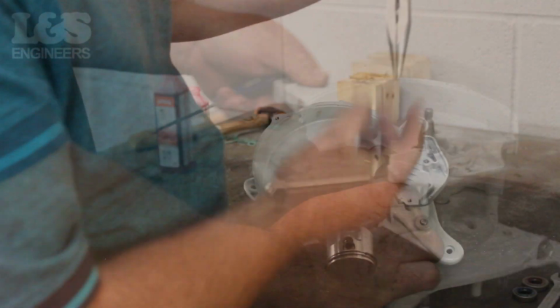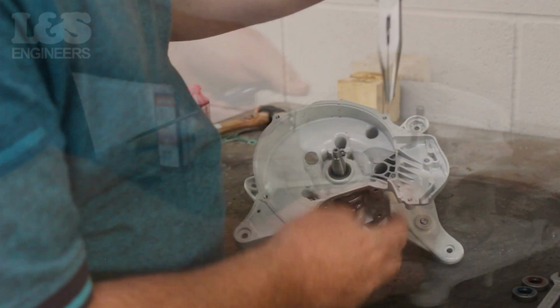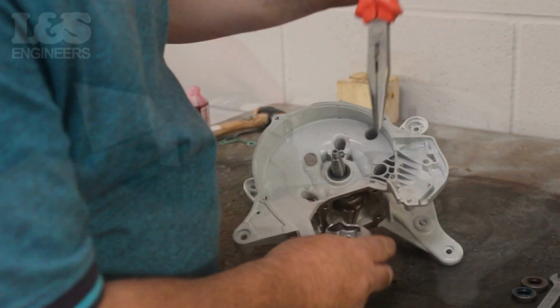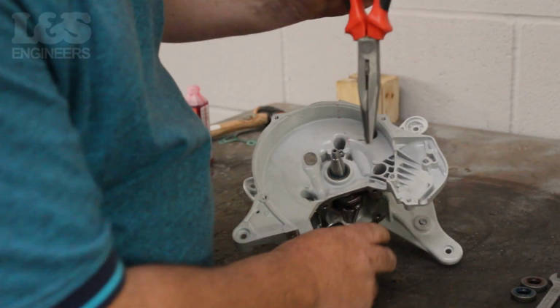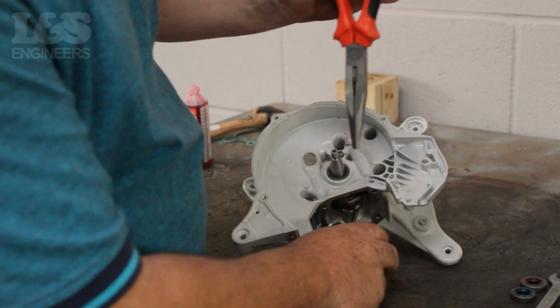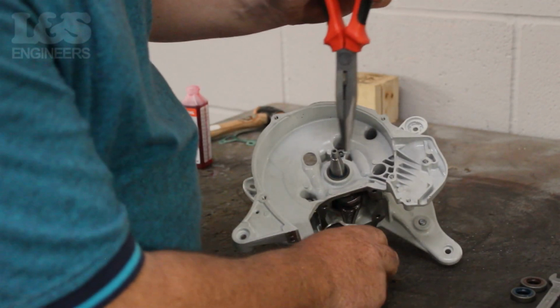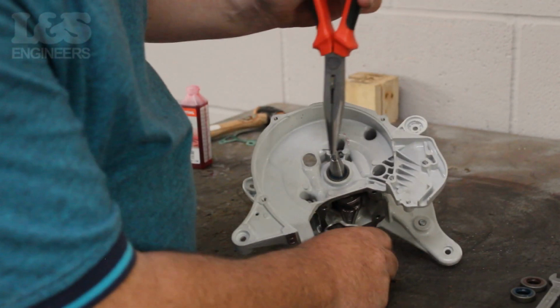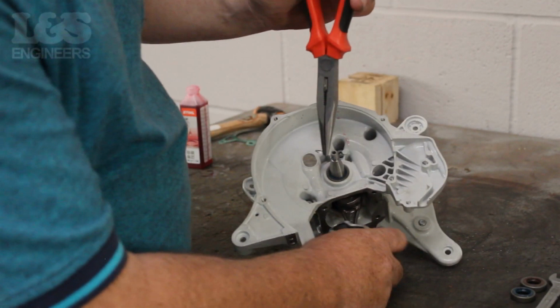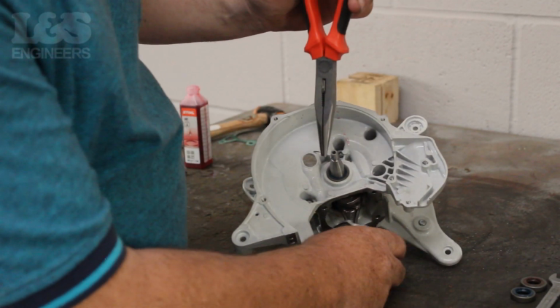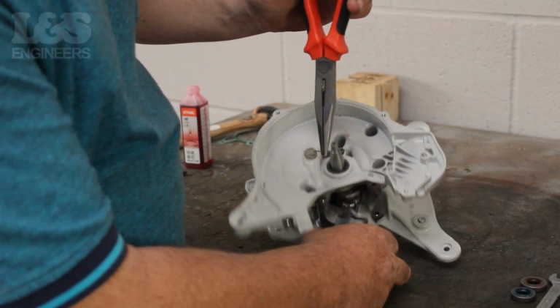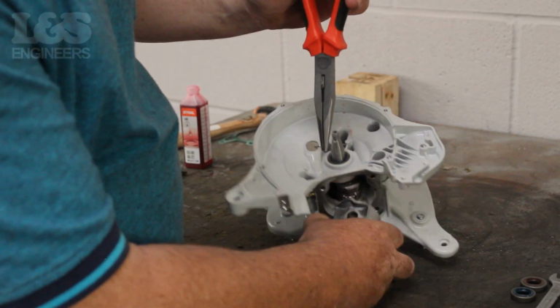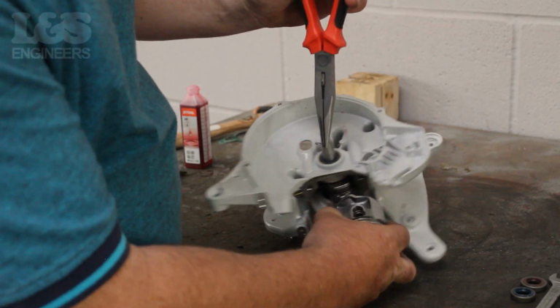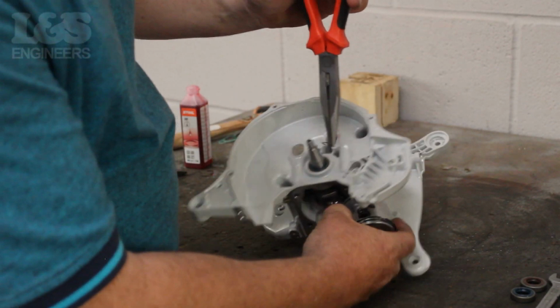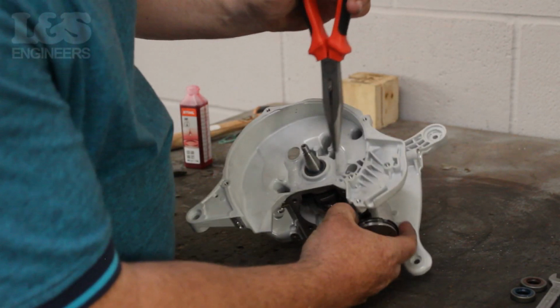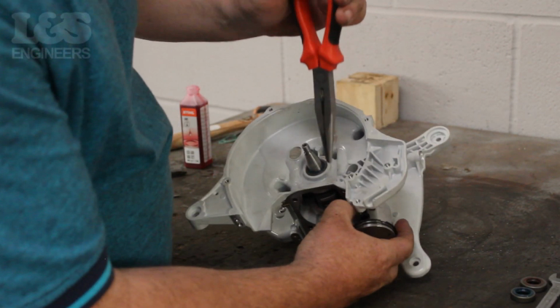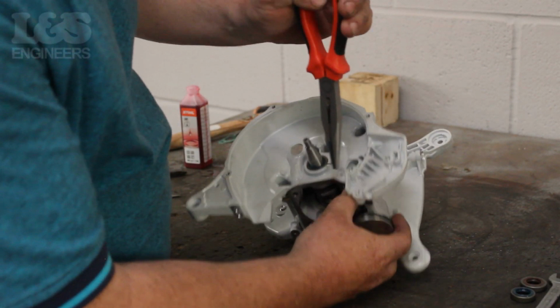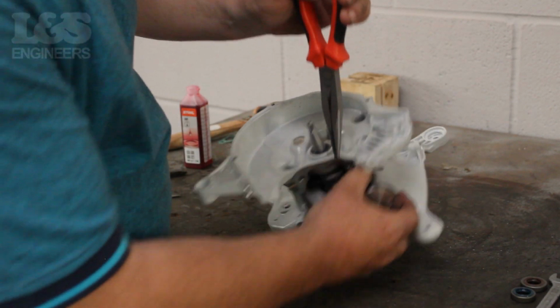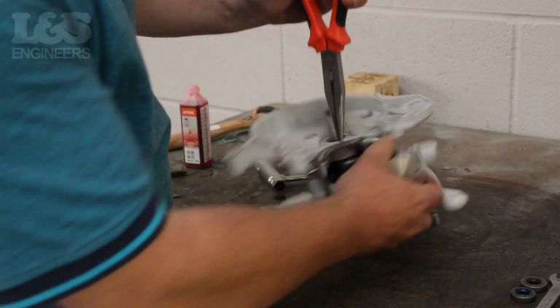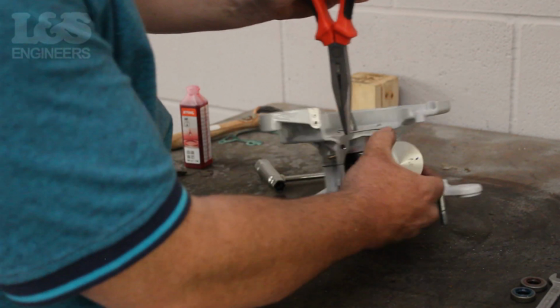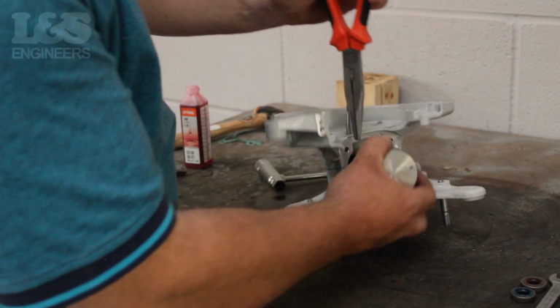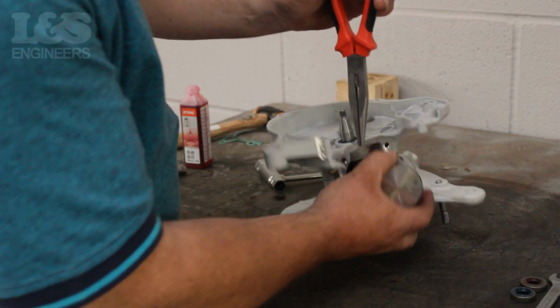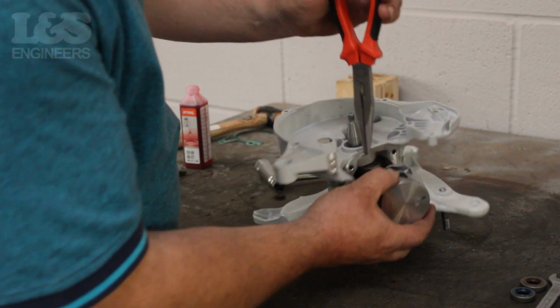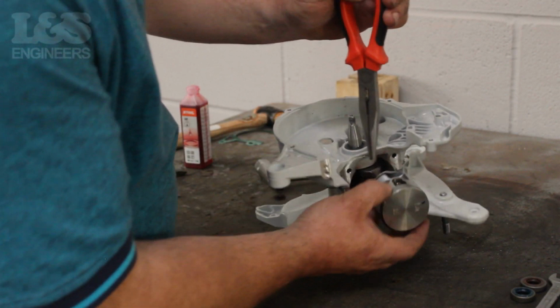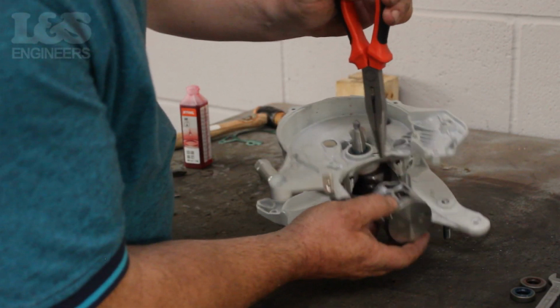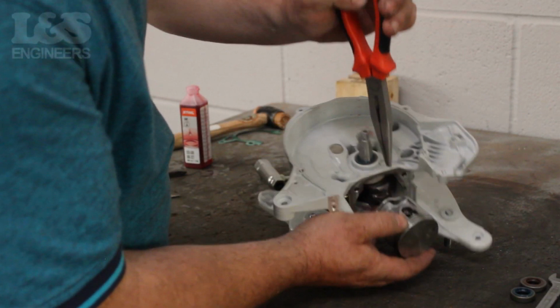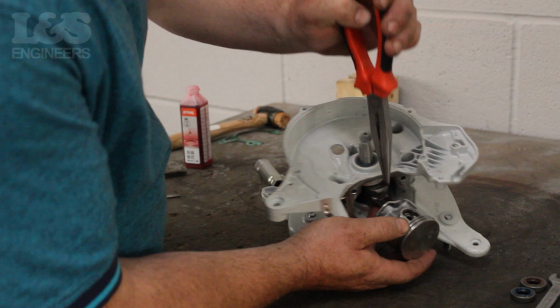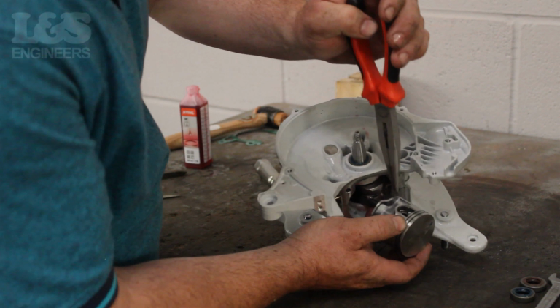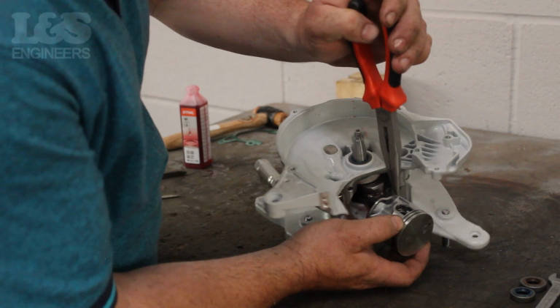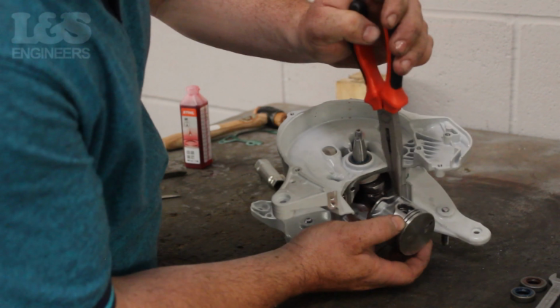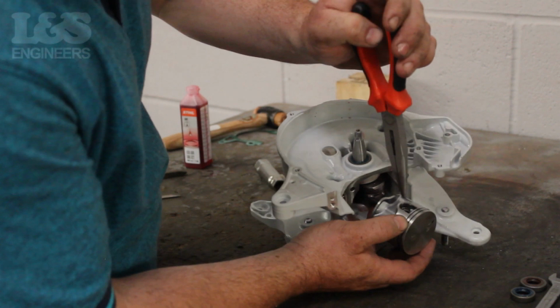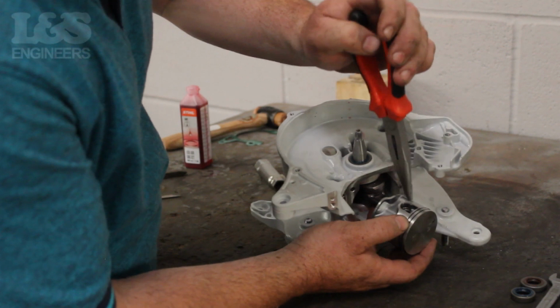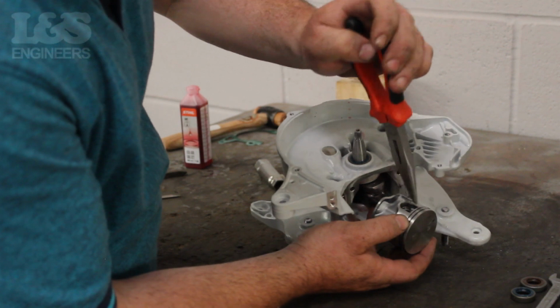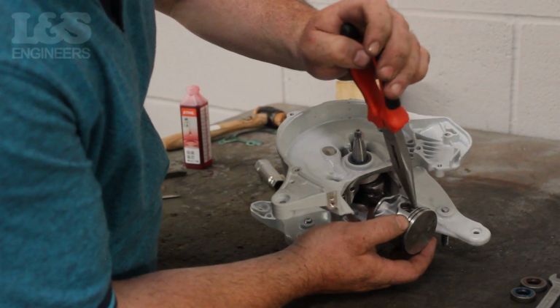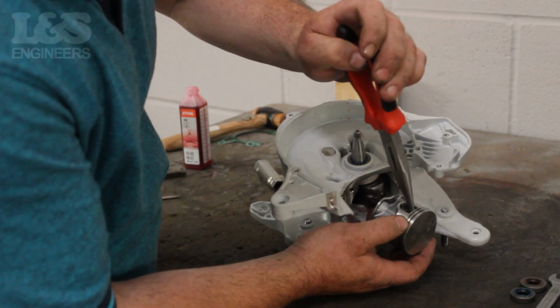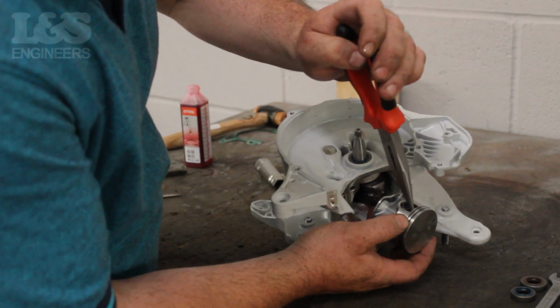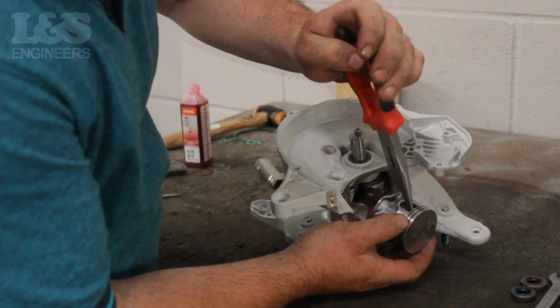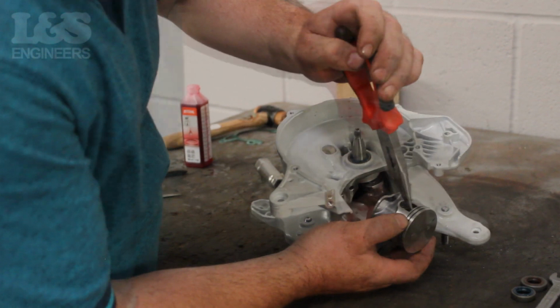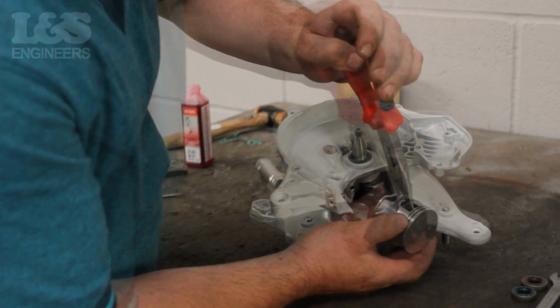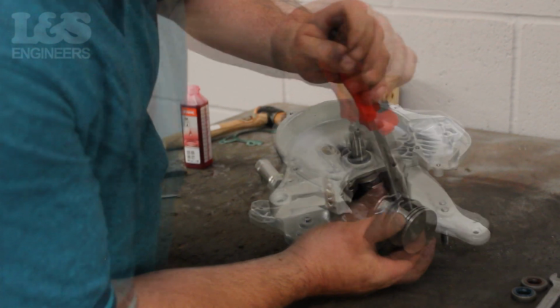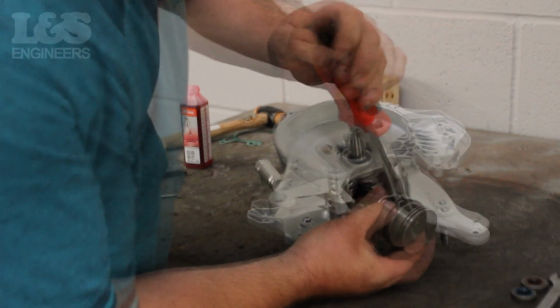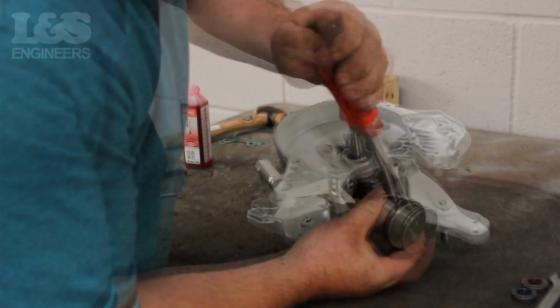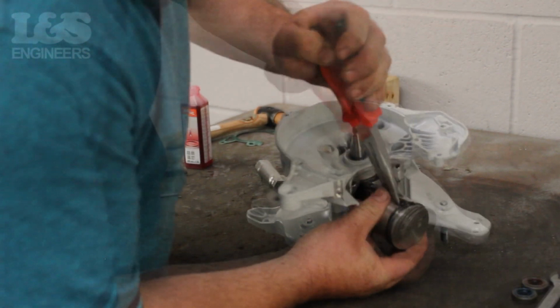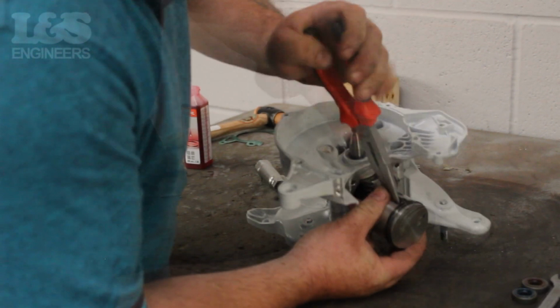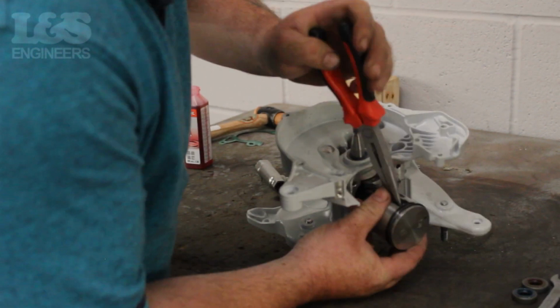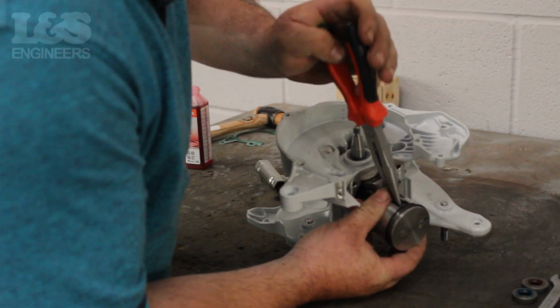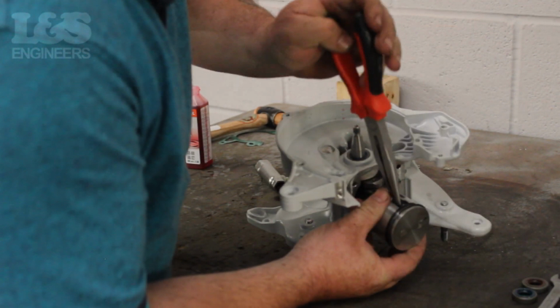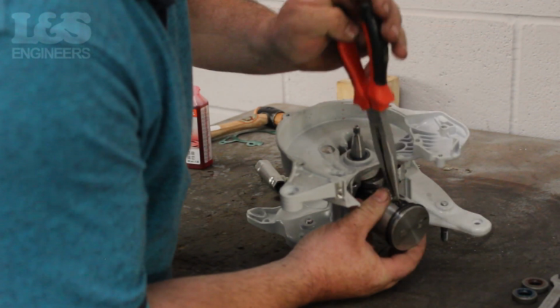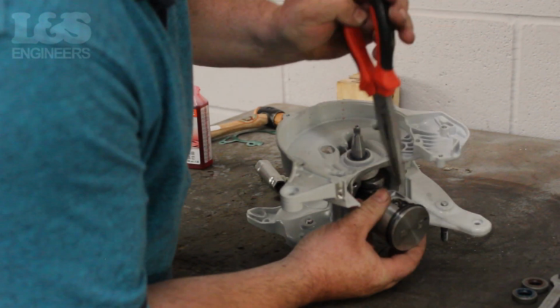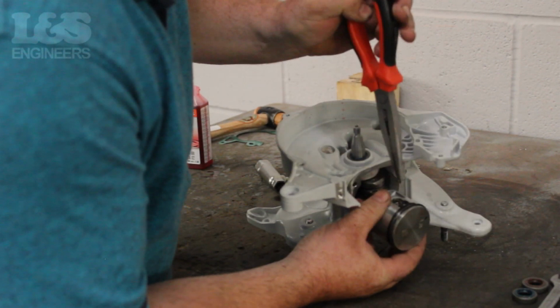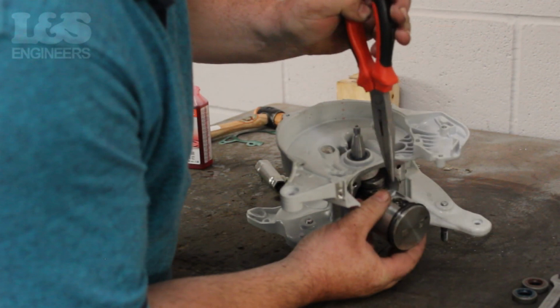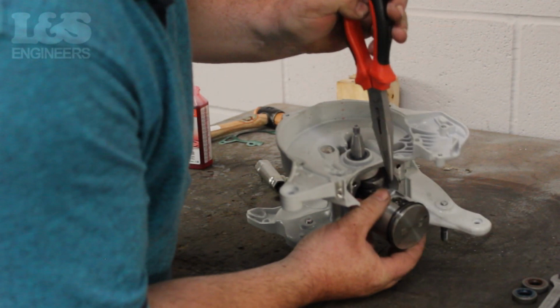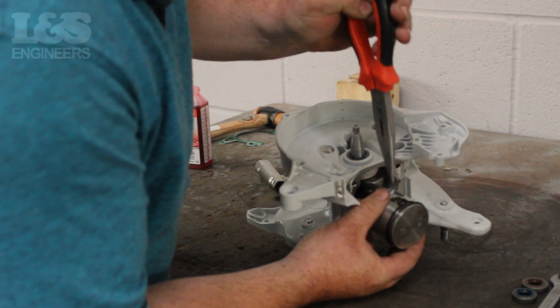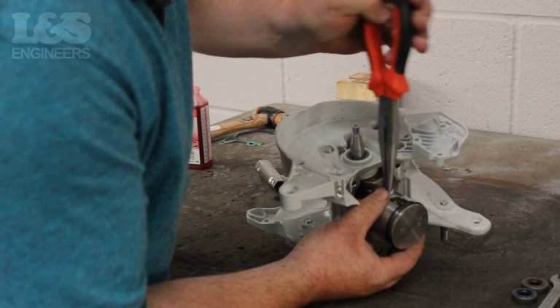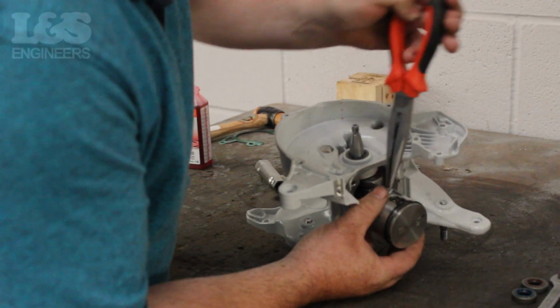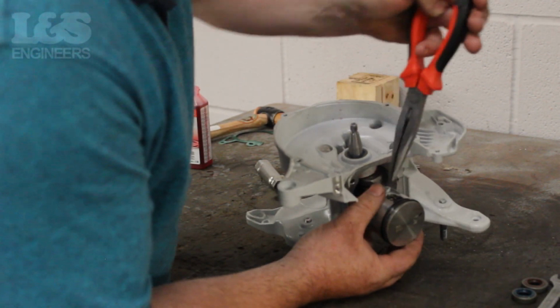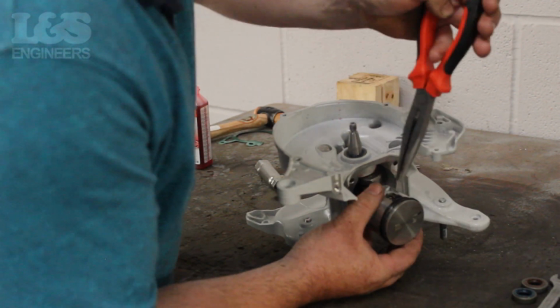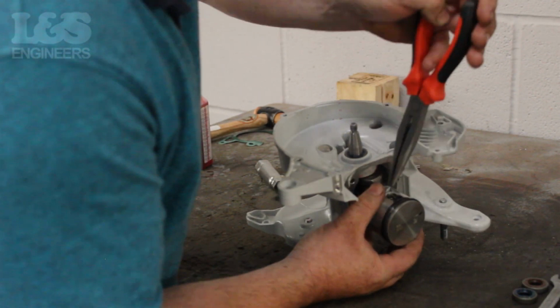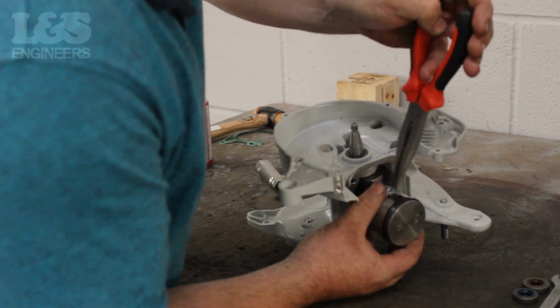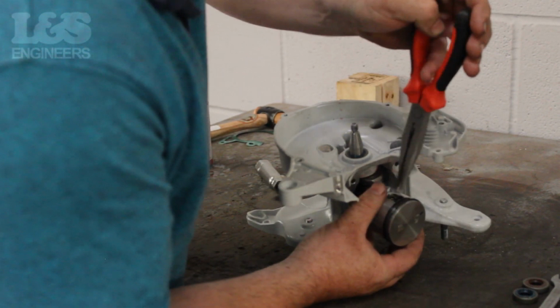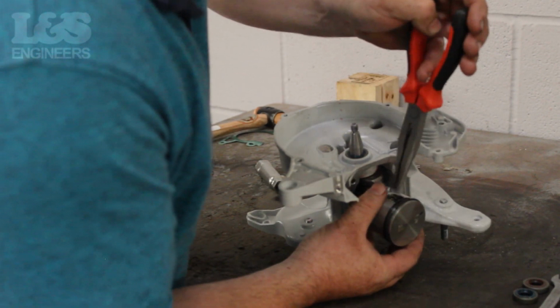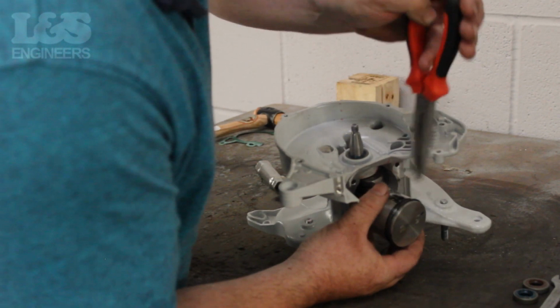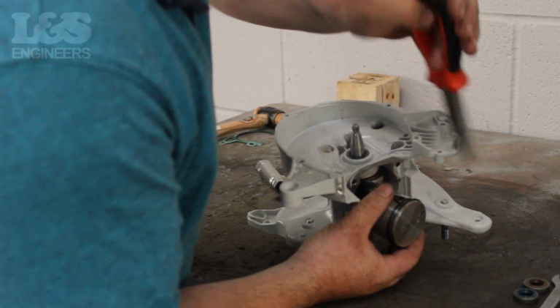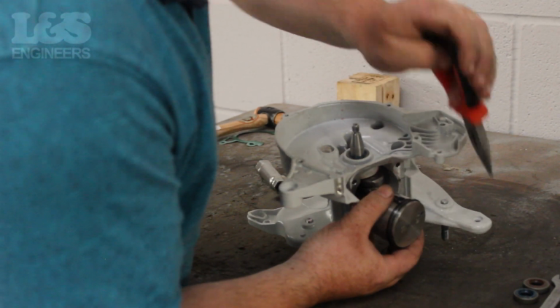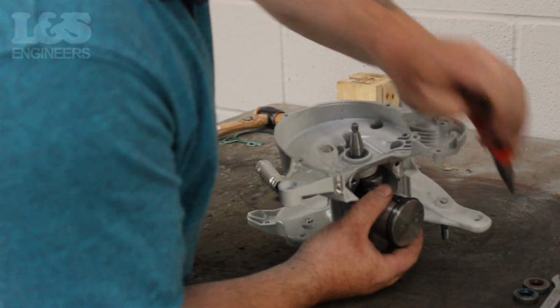Then using the pliers, place the piston spring back into position. Ensure that the spring is secure and in the correct position.